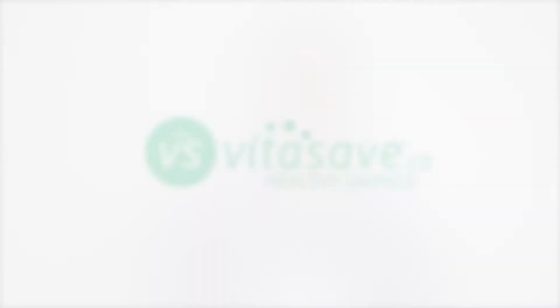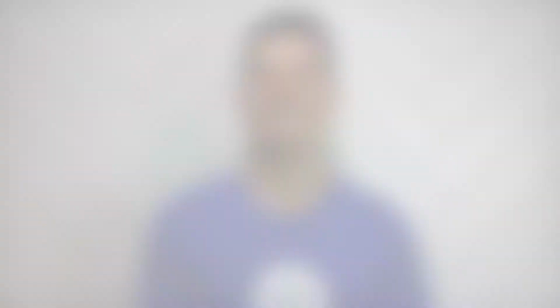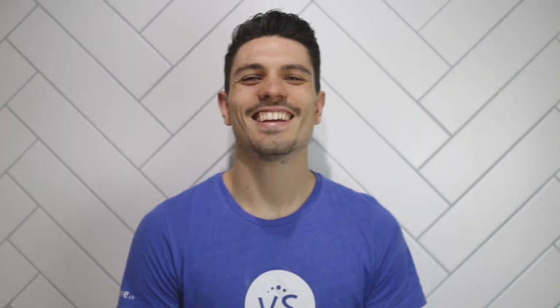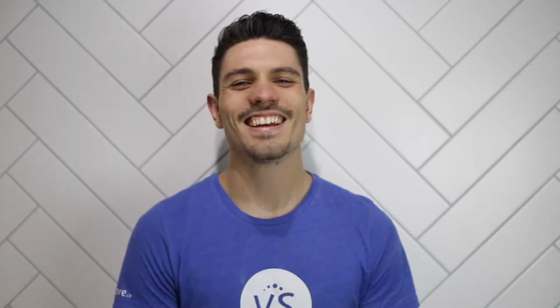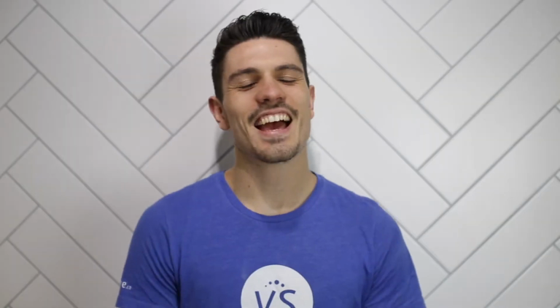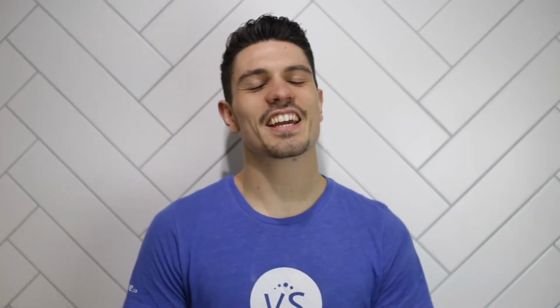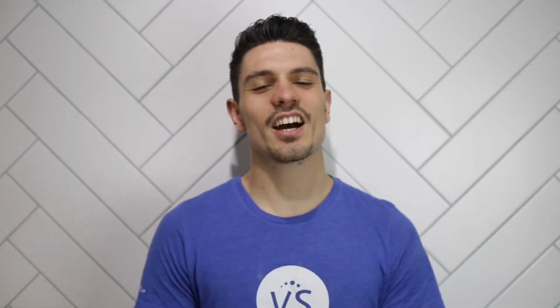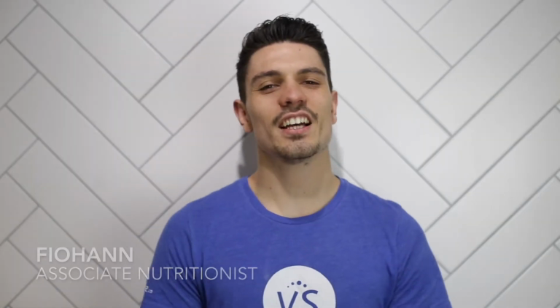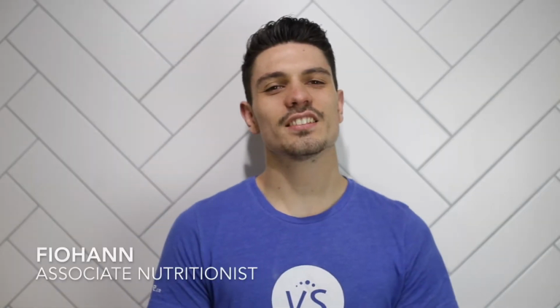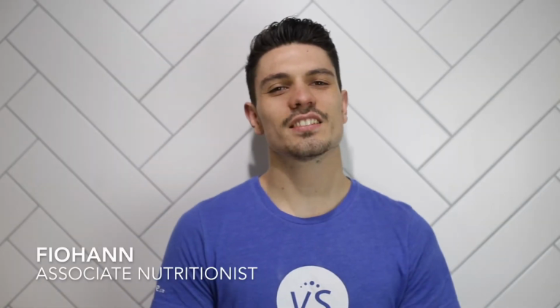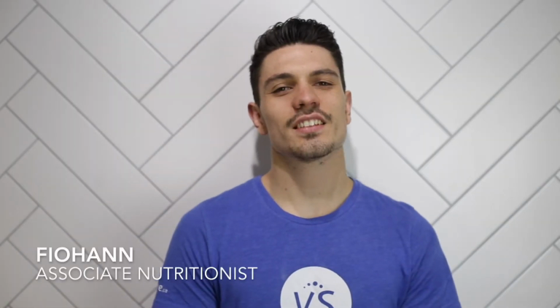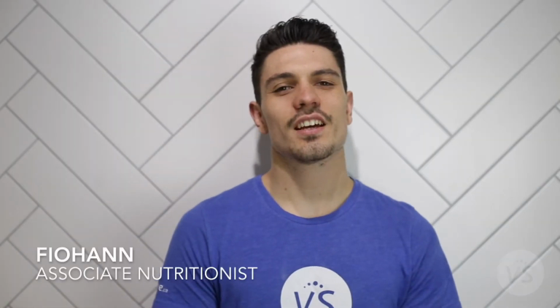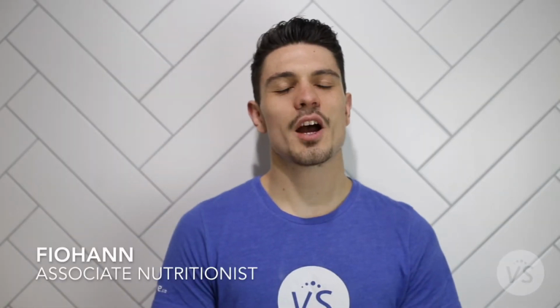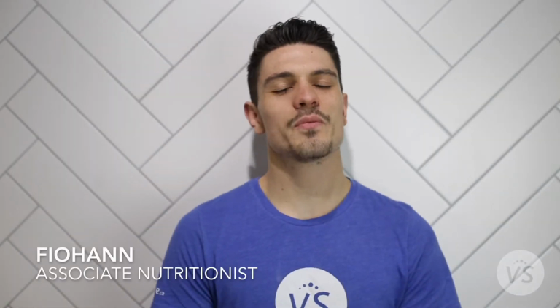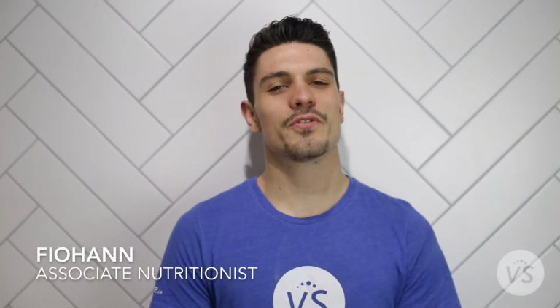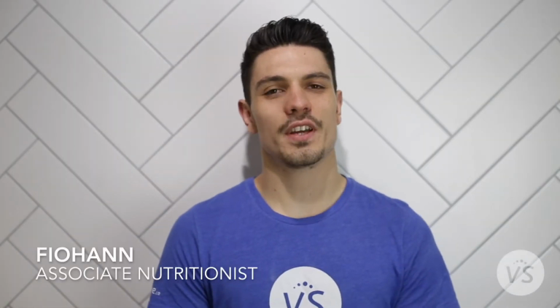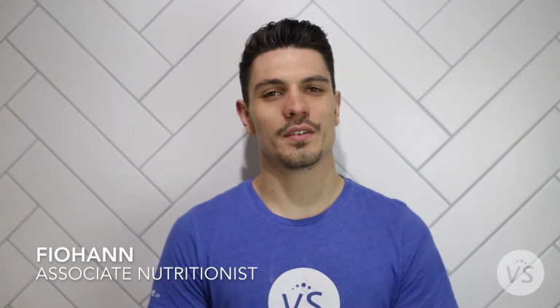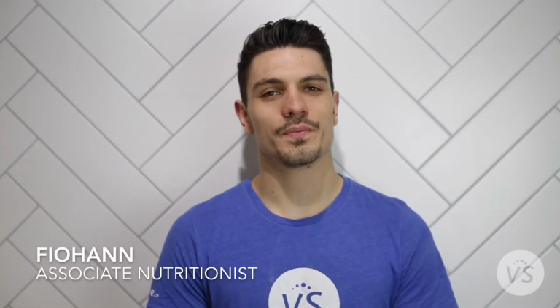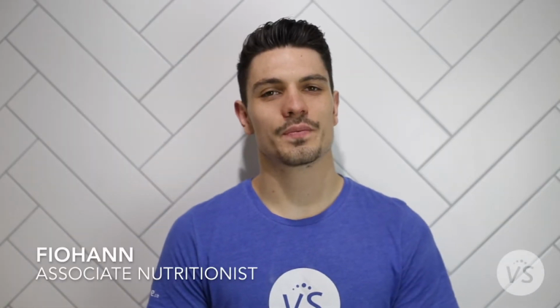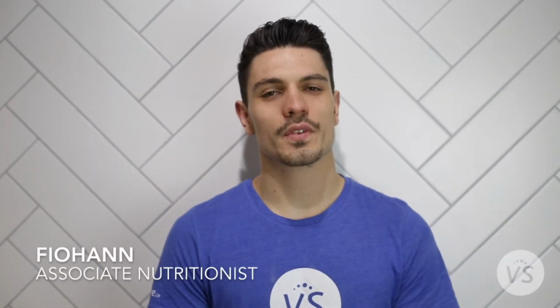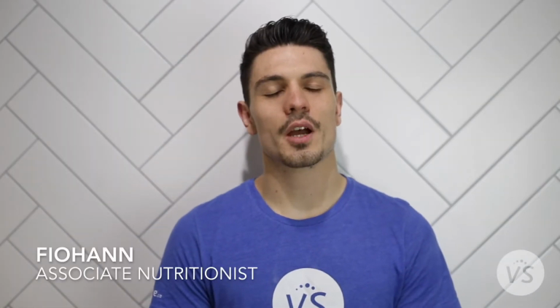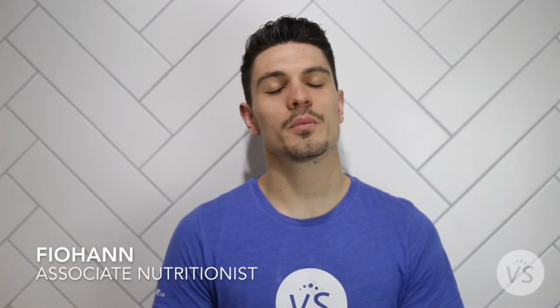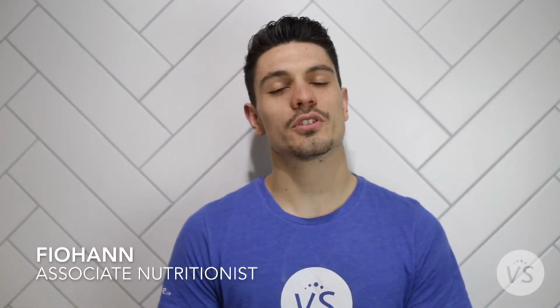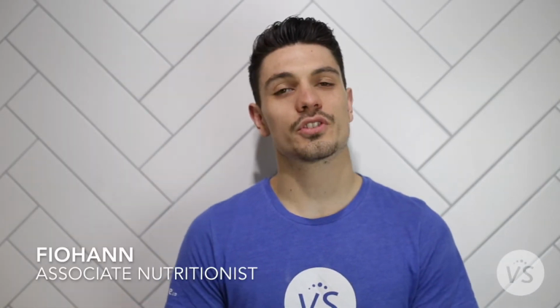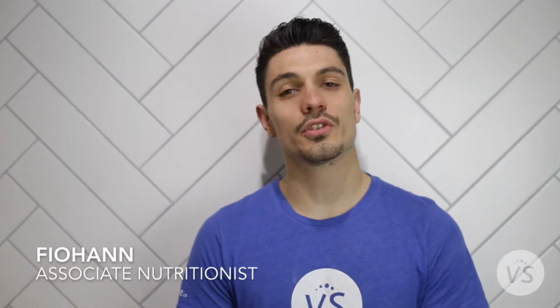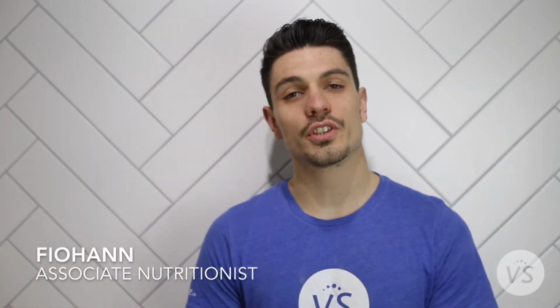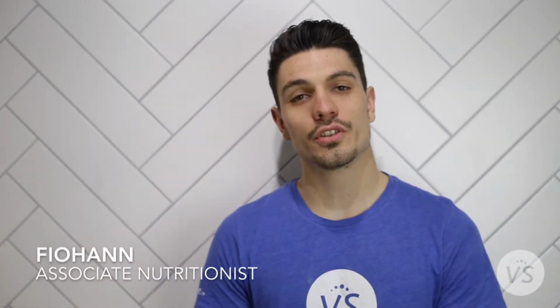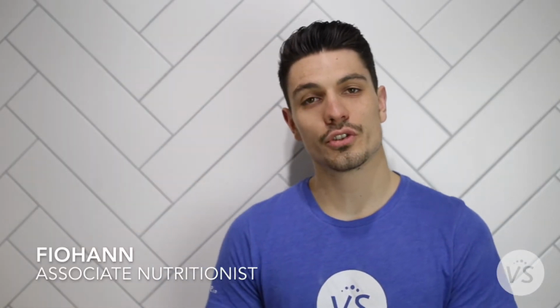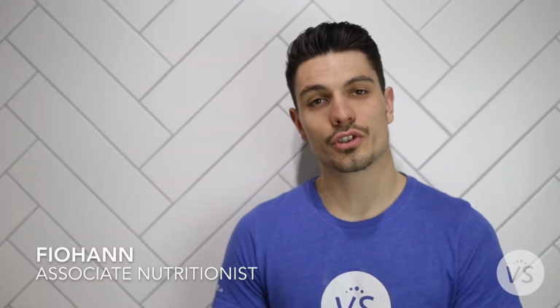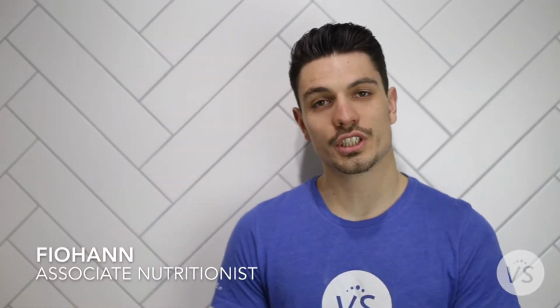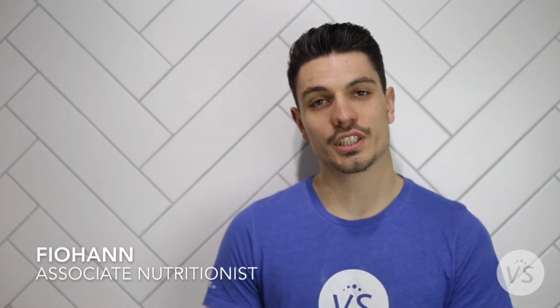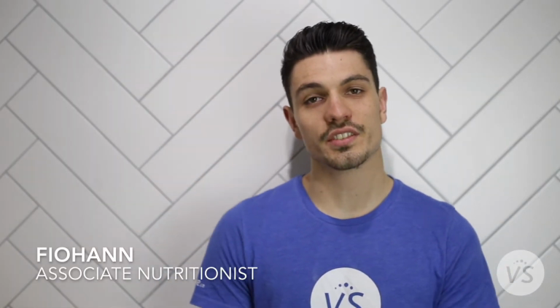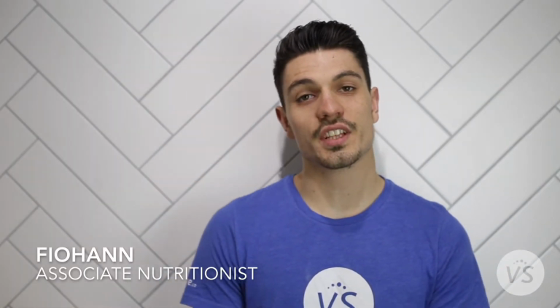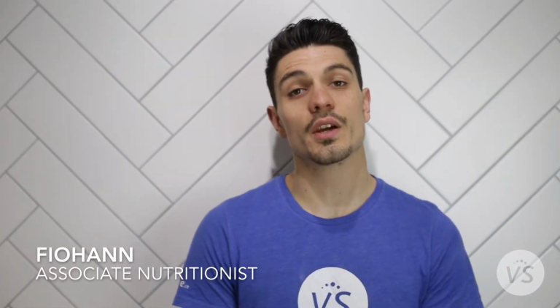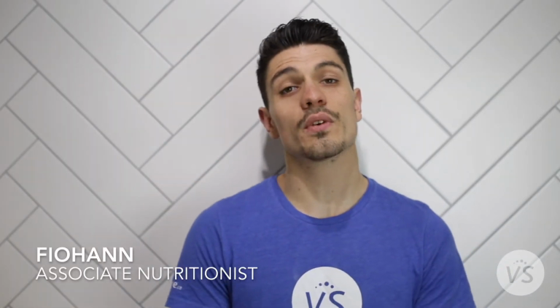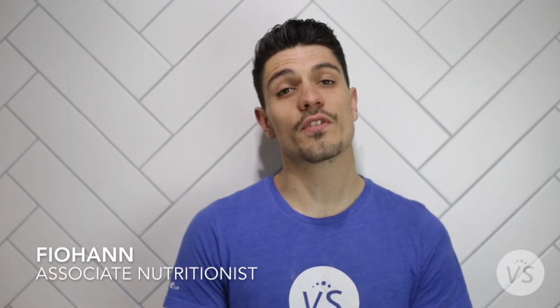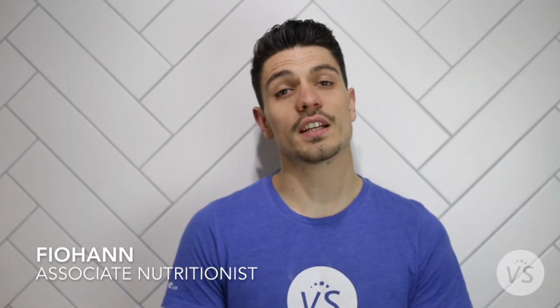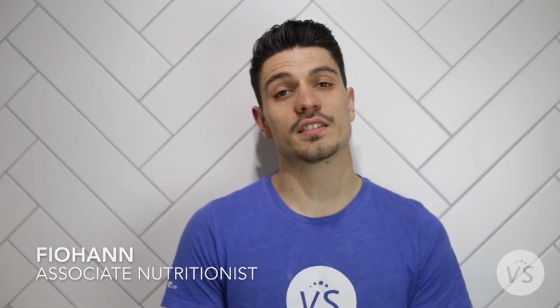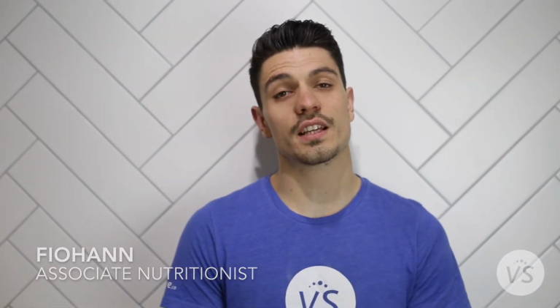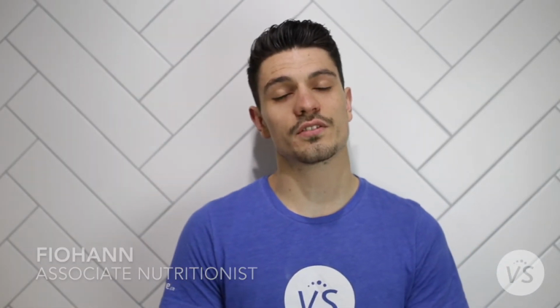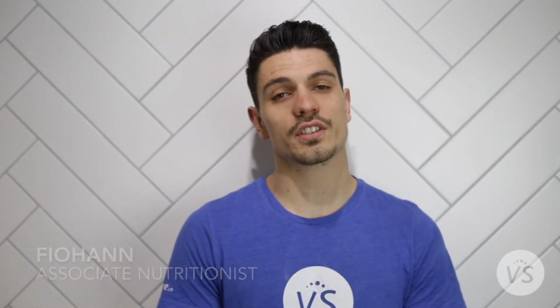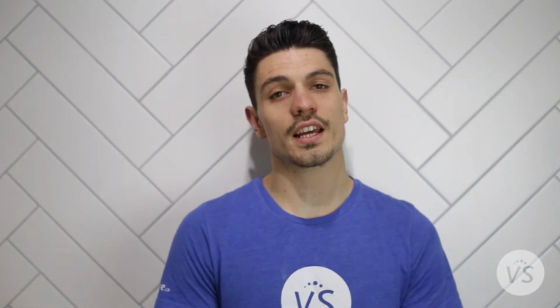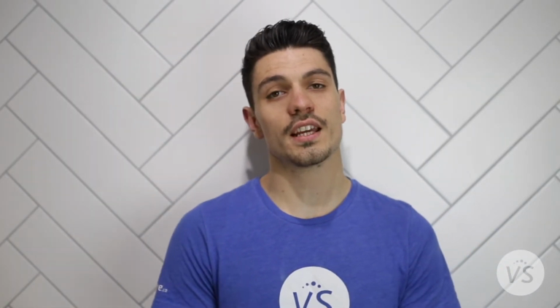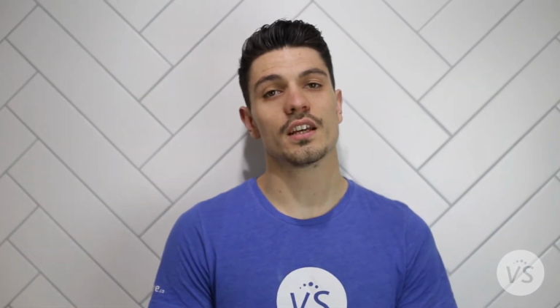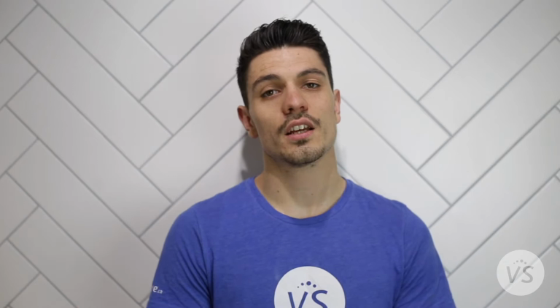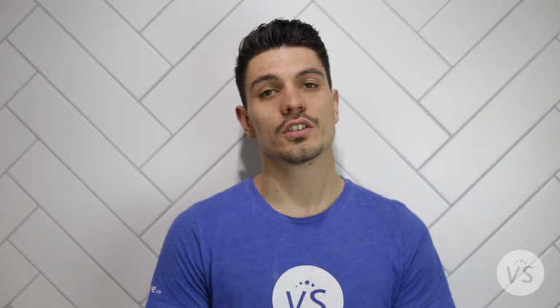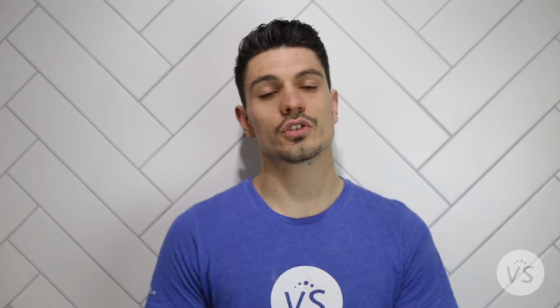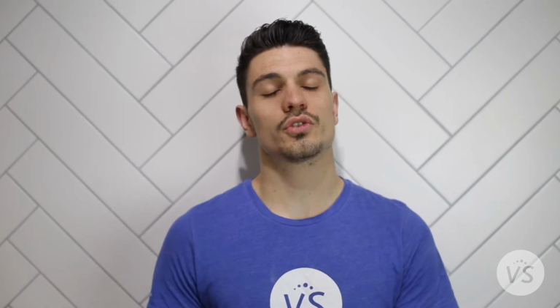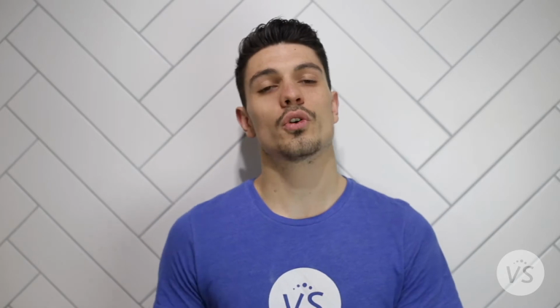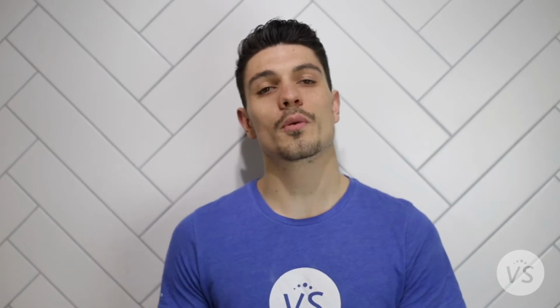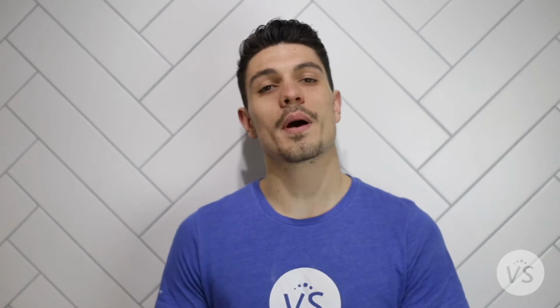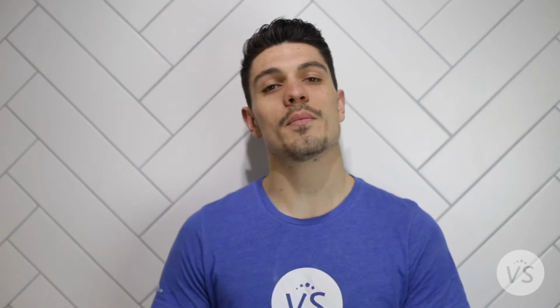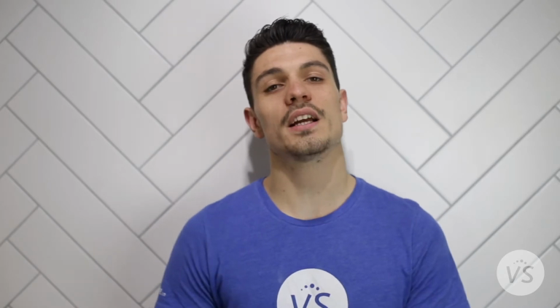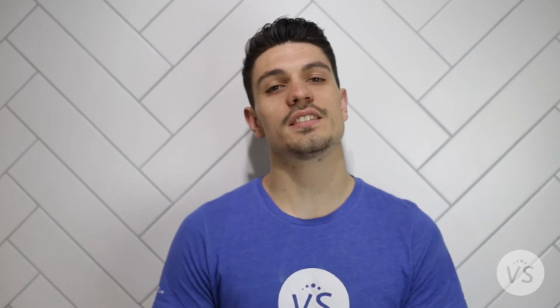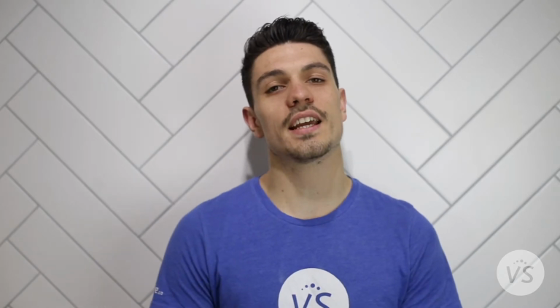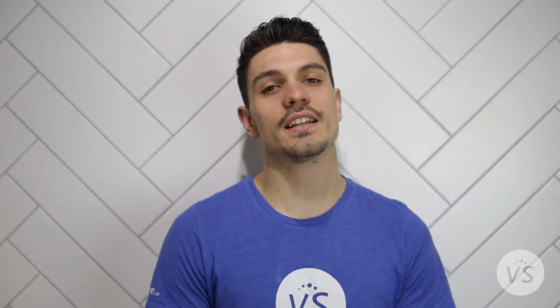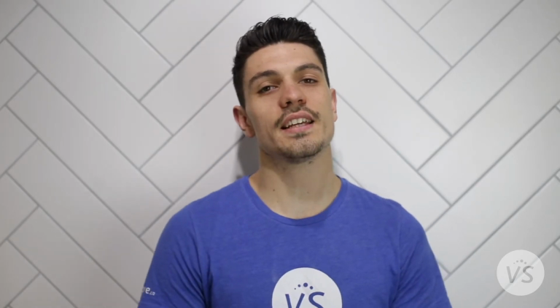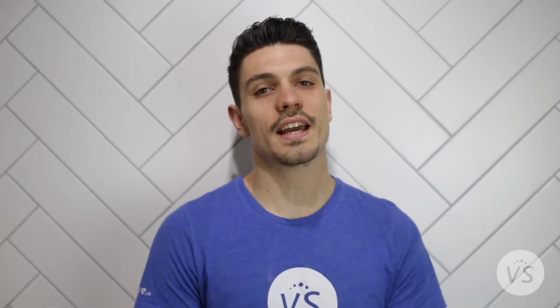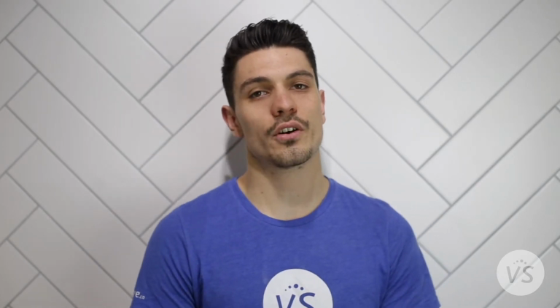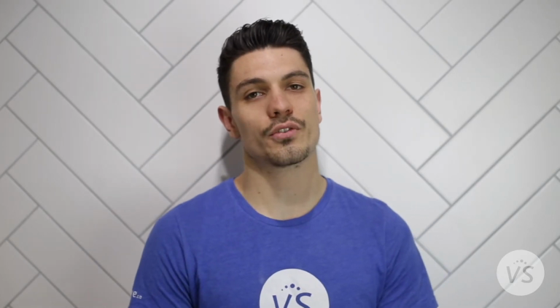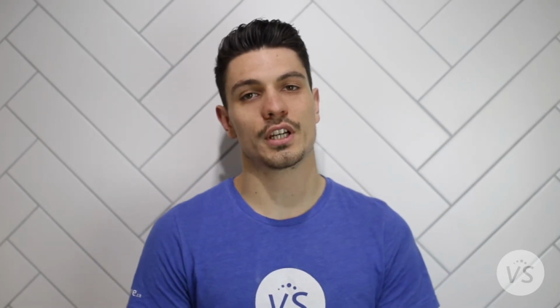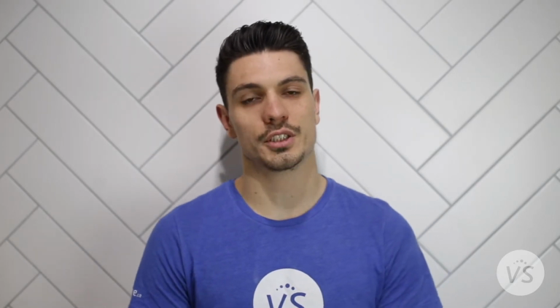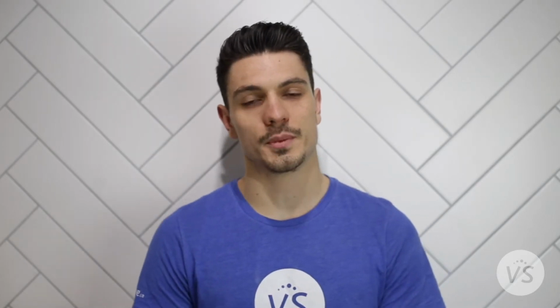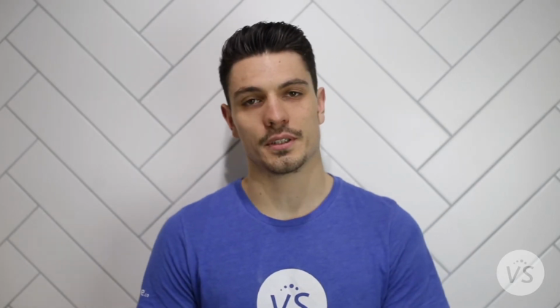Hey guys, I'm Finn. I'm an Associate Nutritionist here with ByteSeg, today to talk about my daily health regimen.